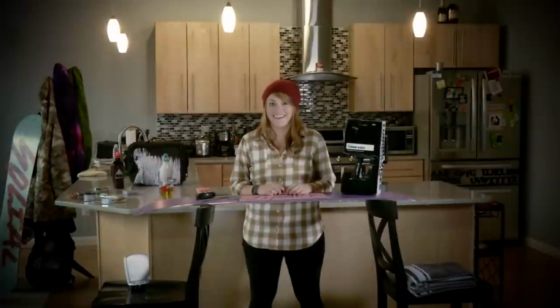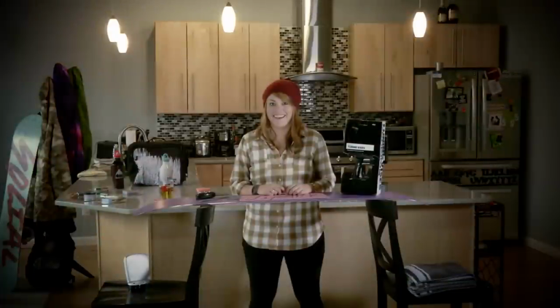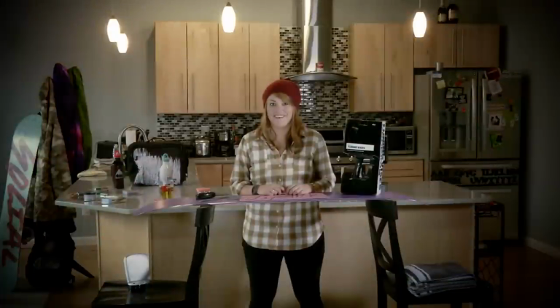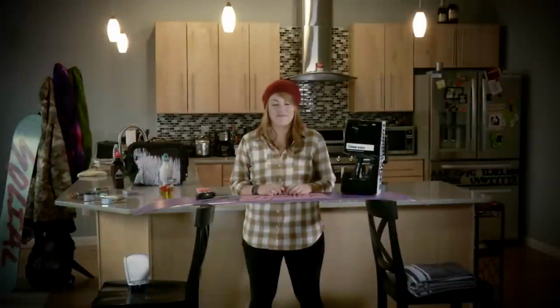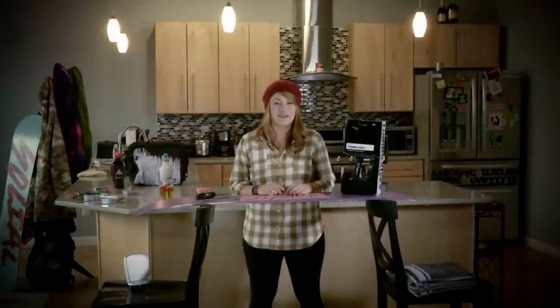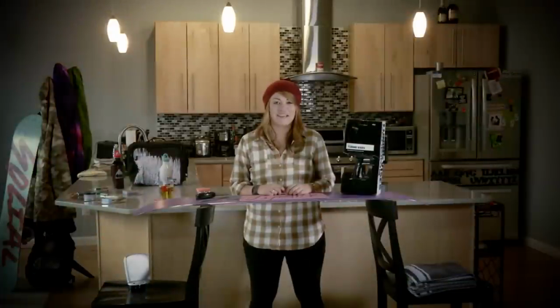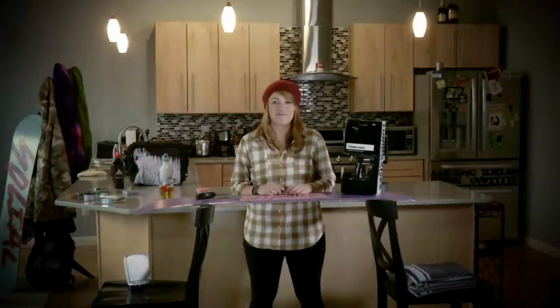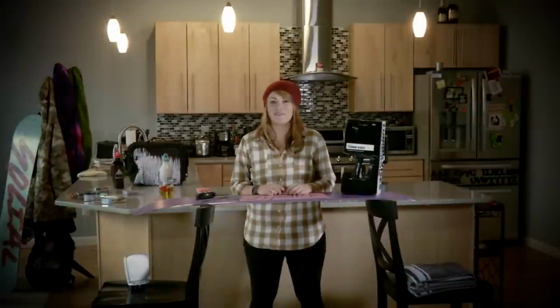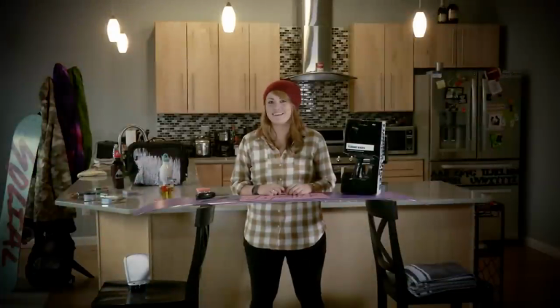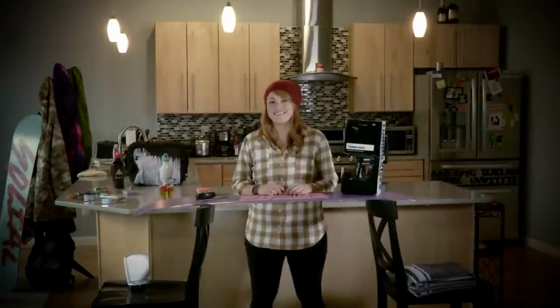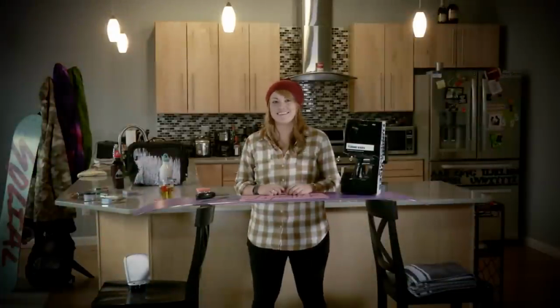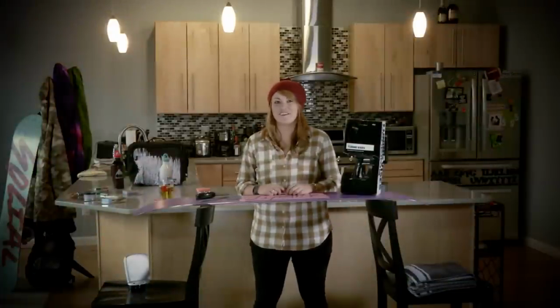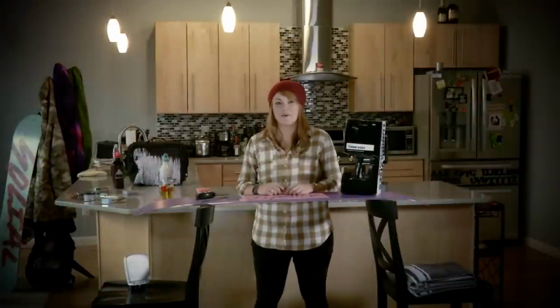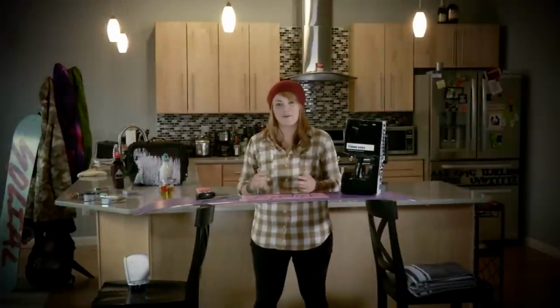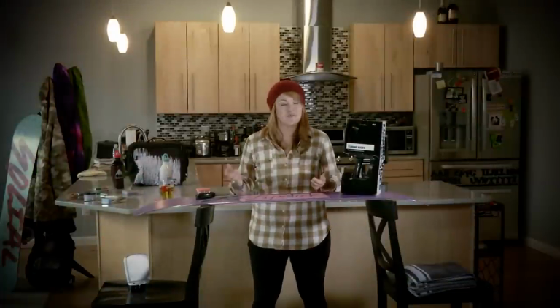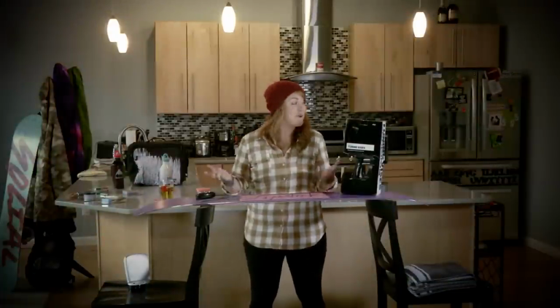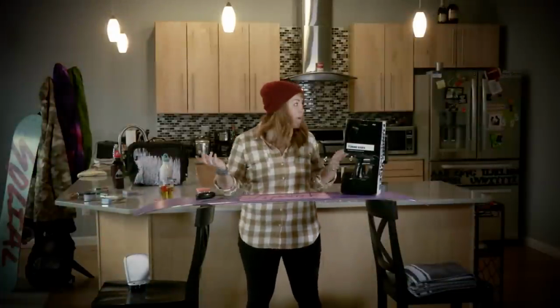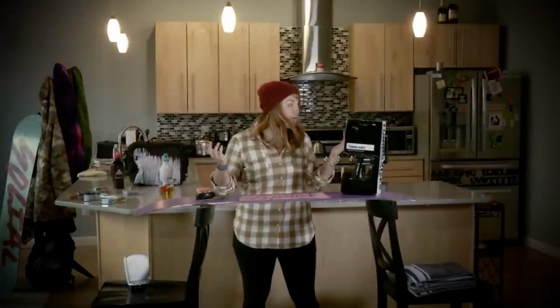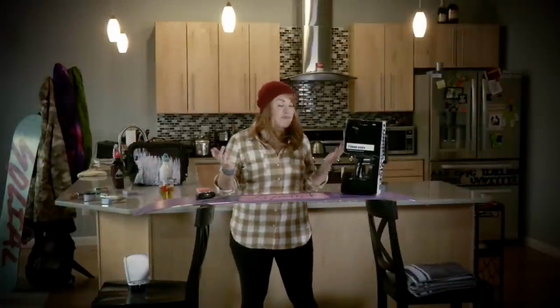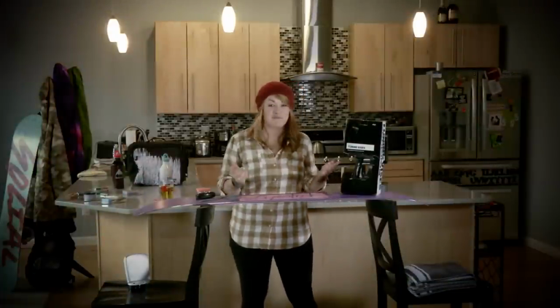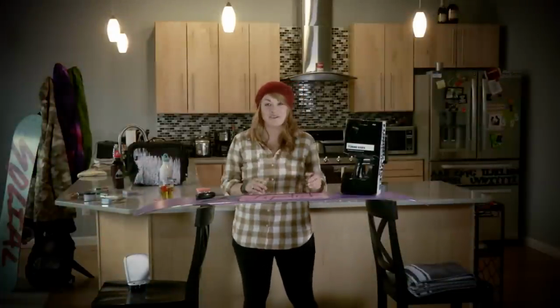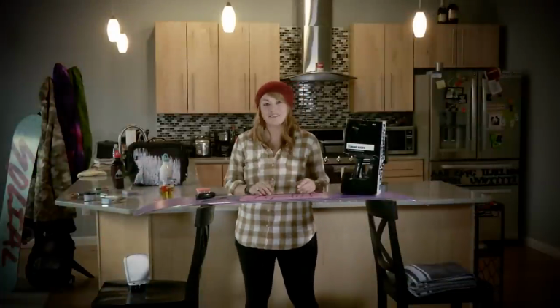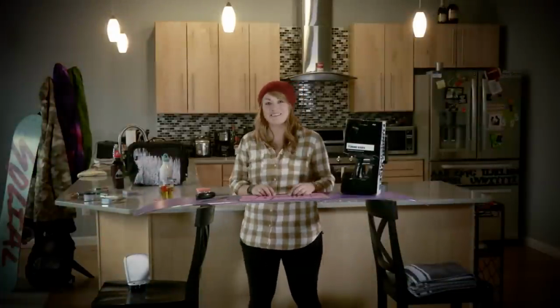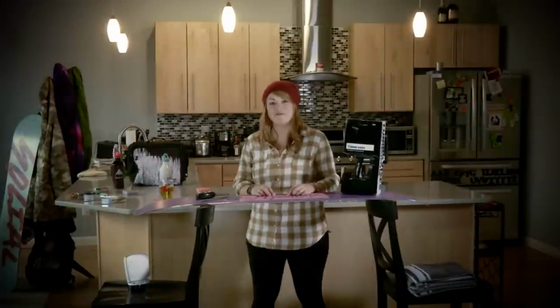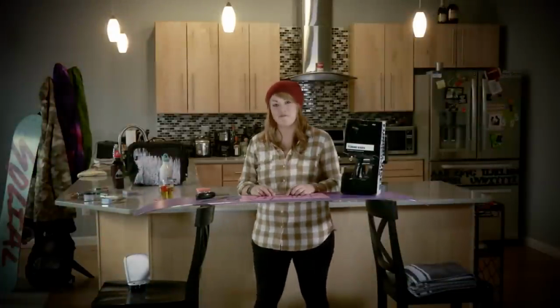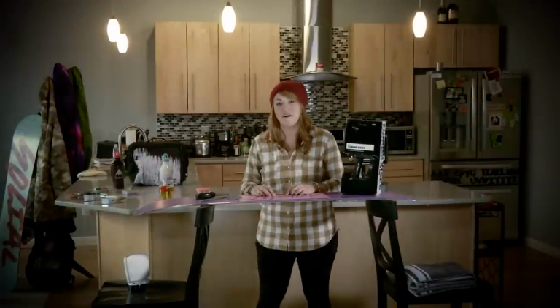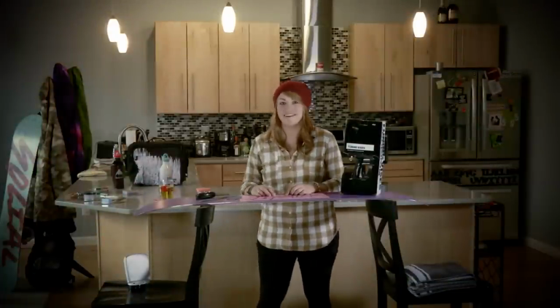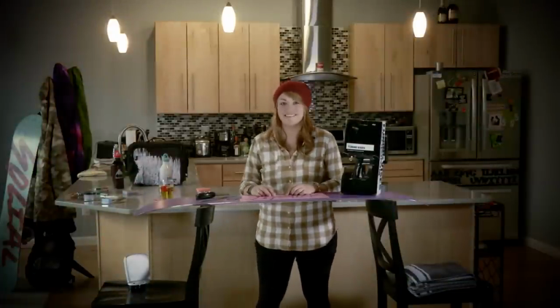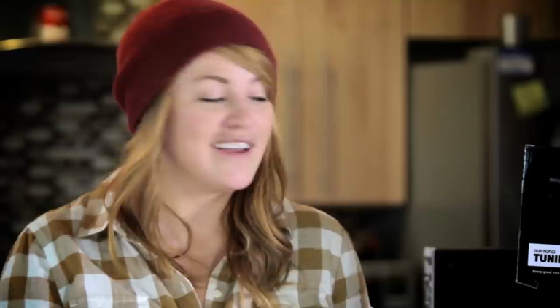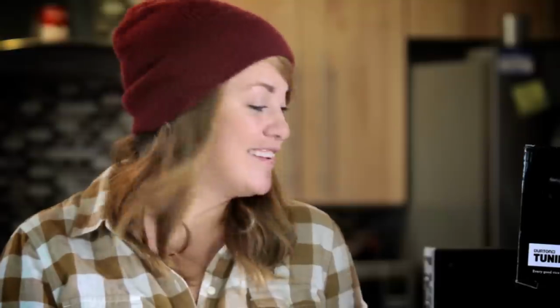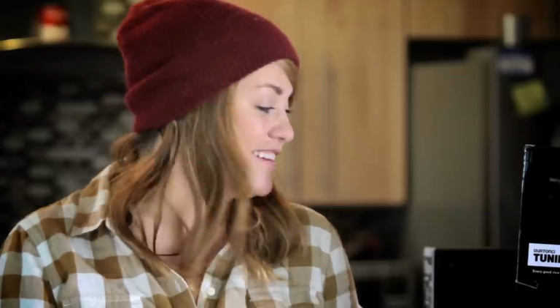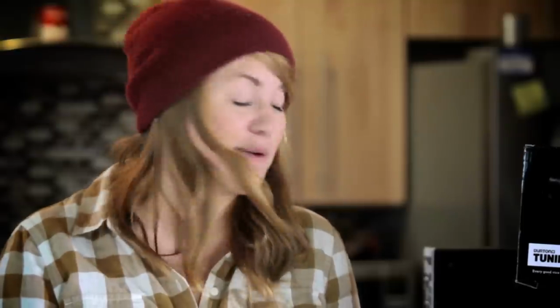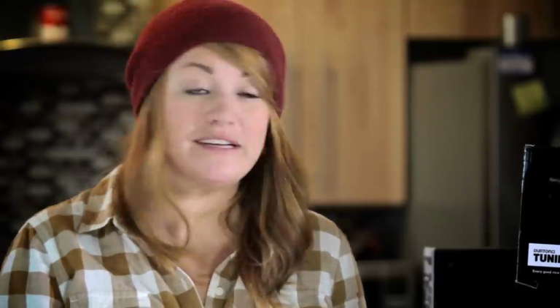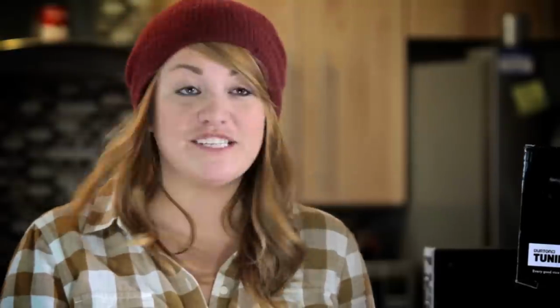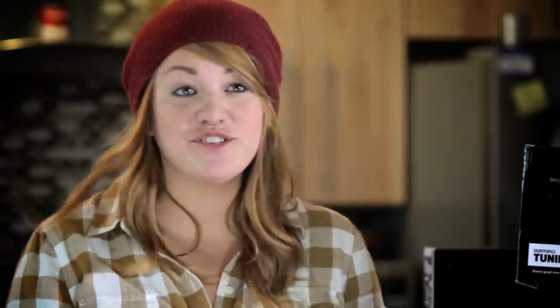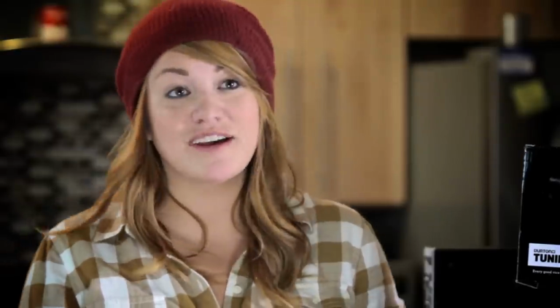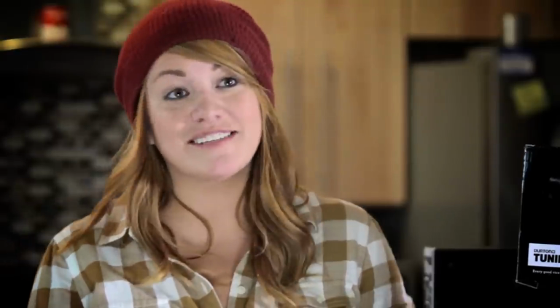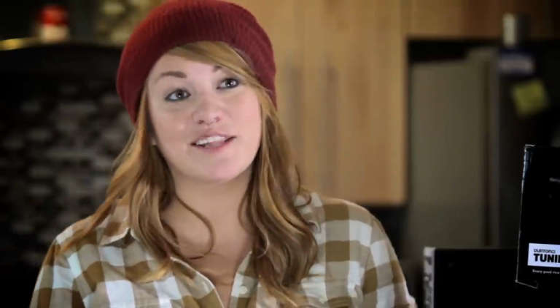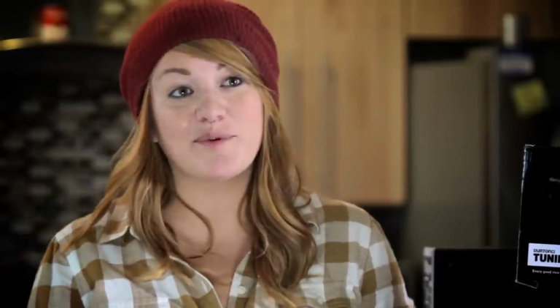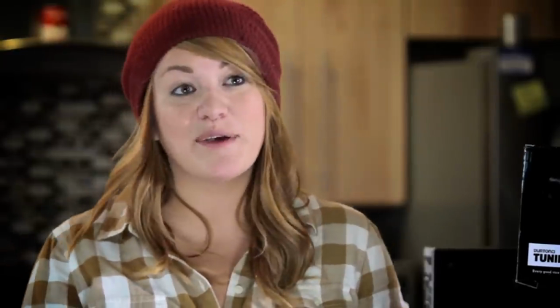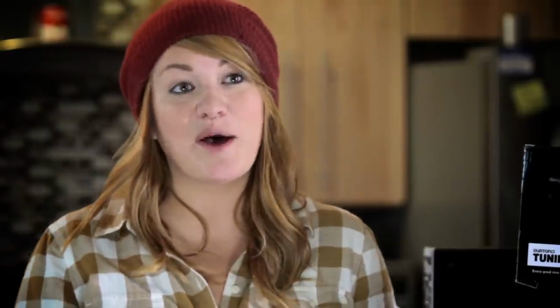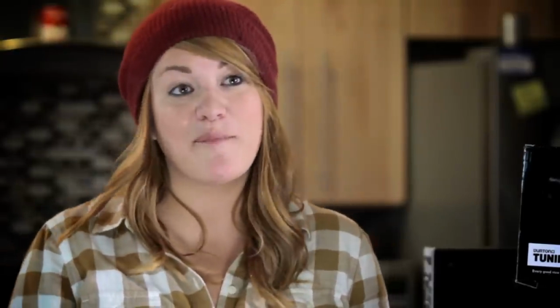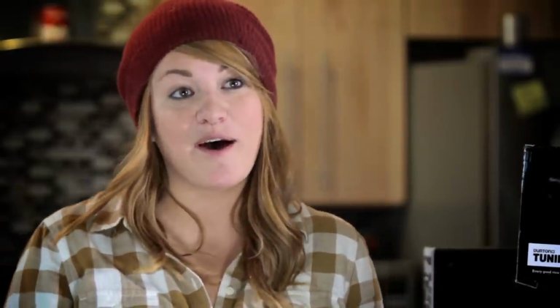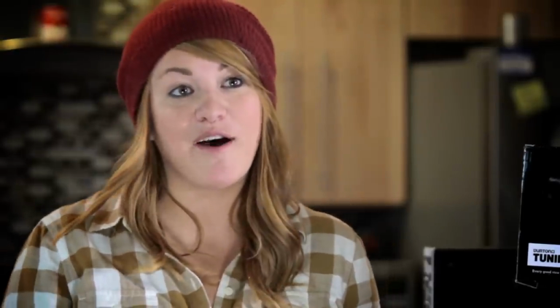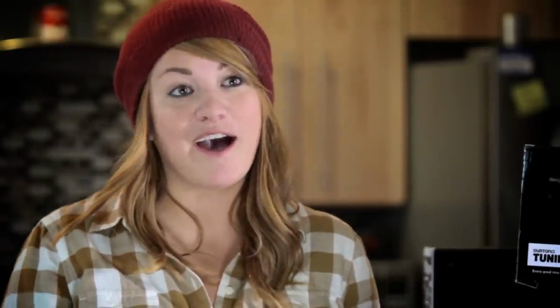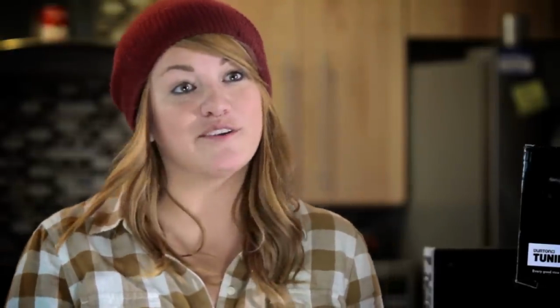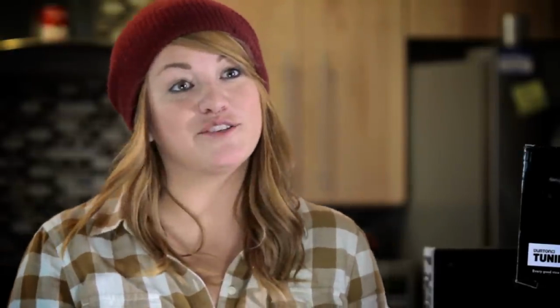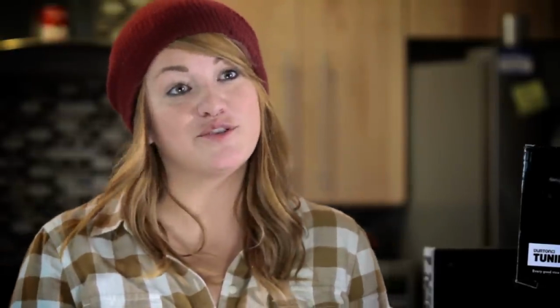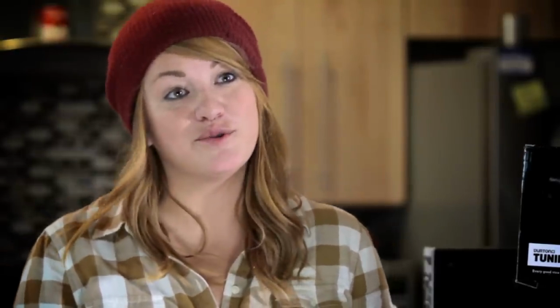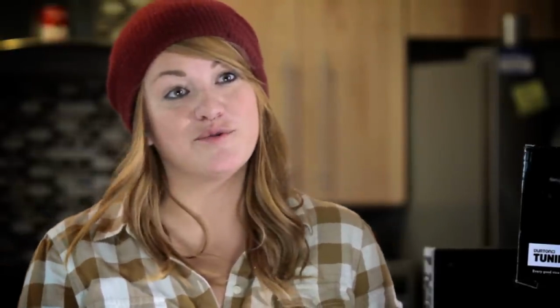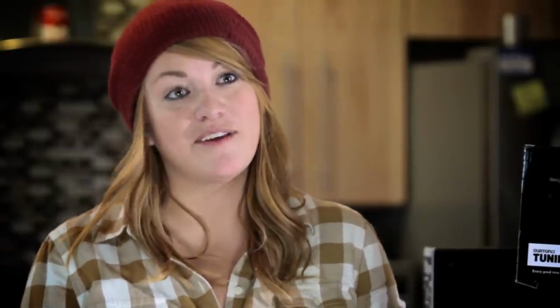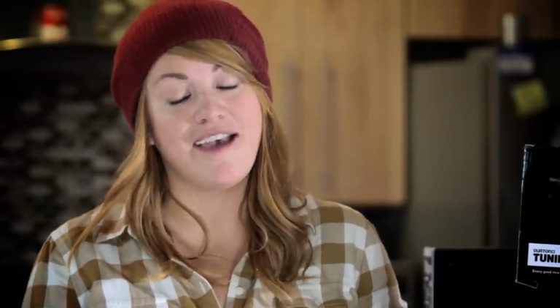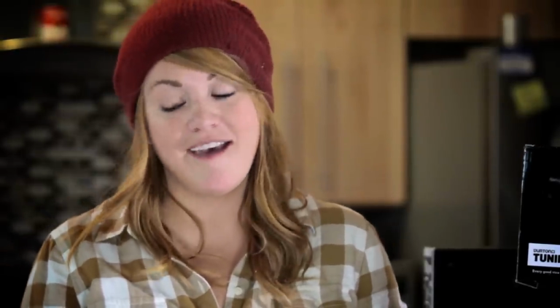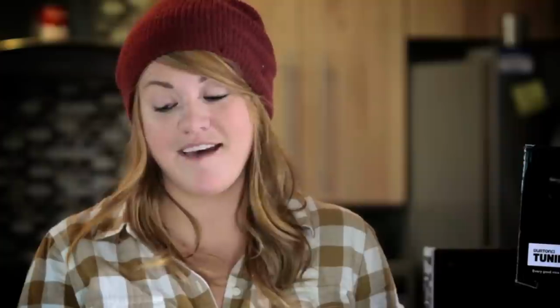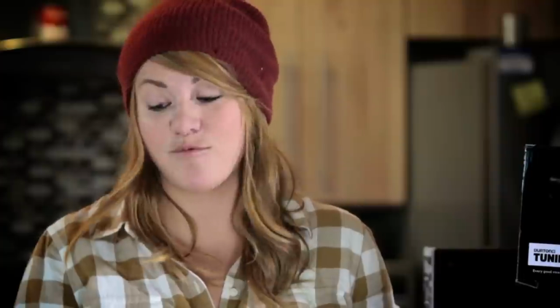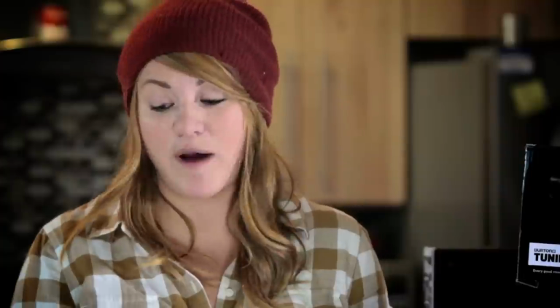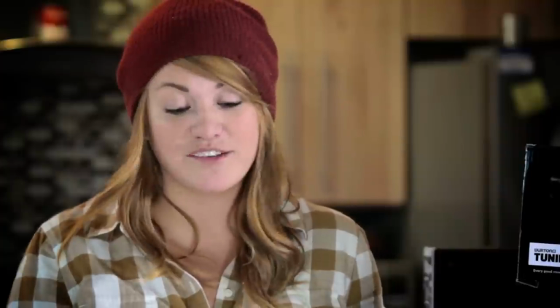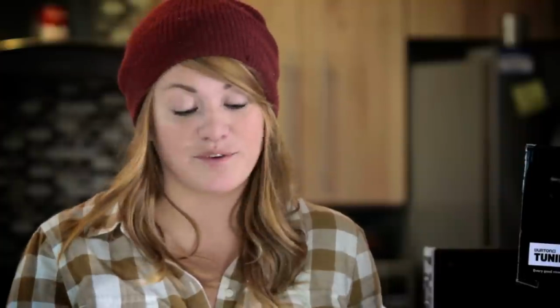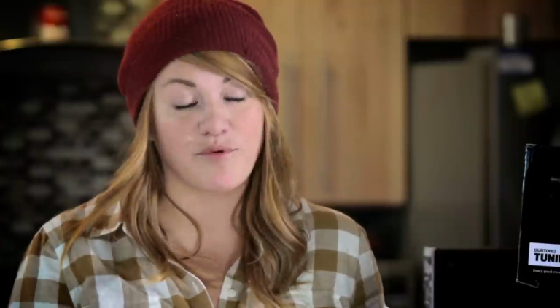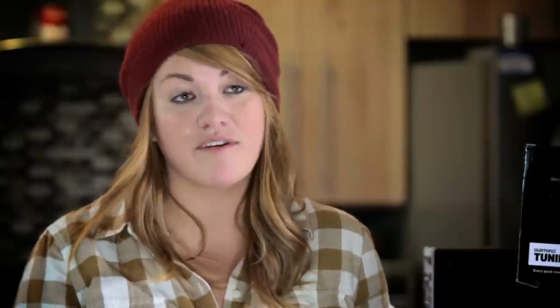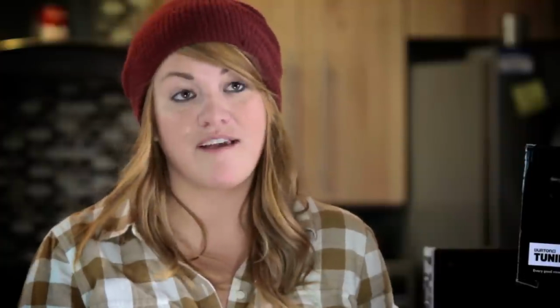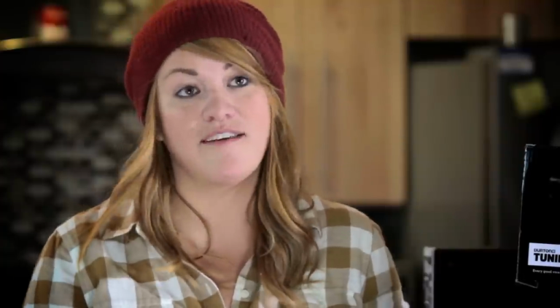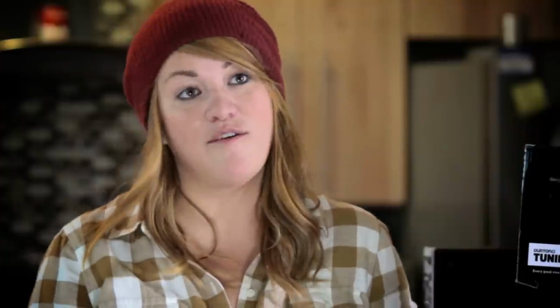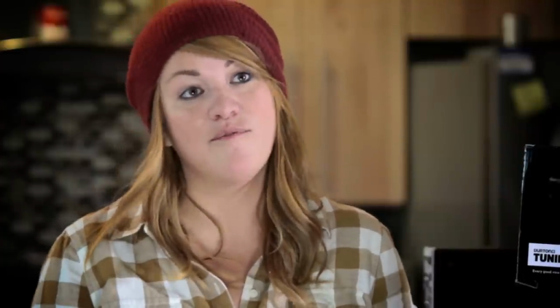Hey everybody, I'm Leslie. Welcome to my home in Burlington, Vermont. Today I'm going to teach you guys a little bit about how to tune and wax your board at home.